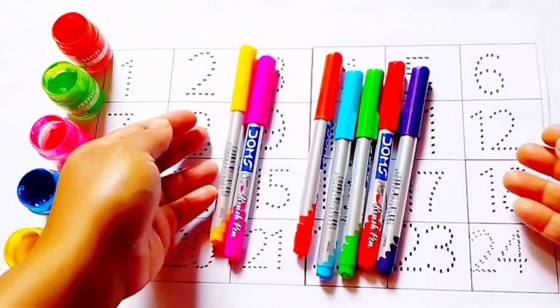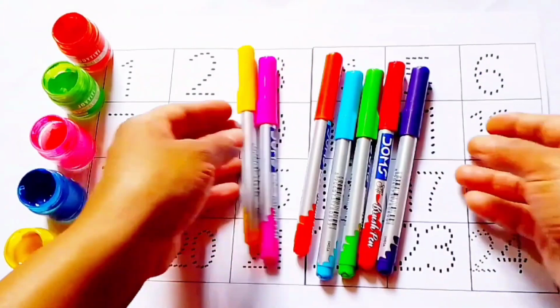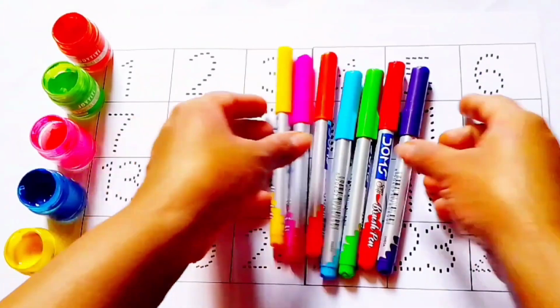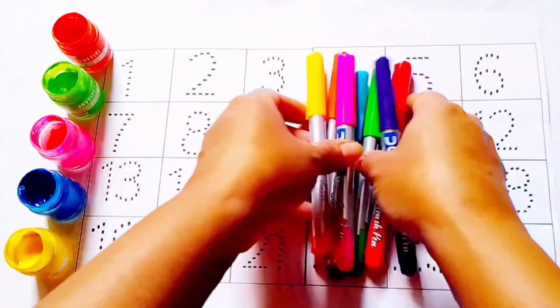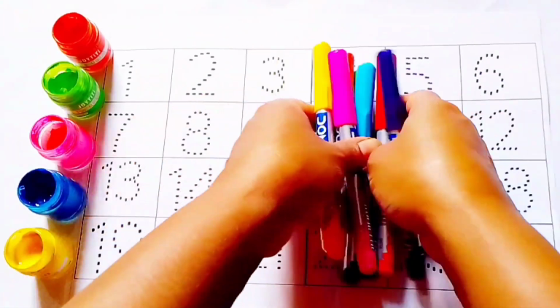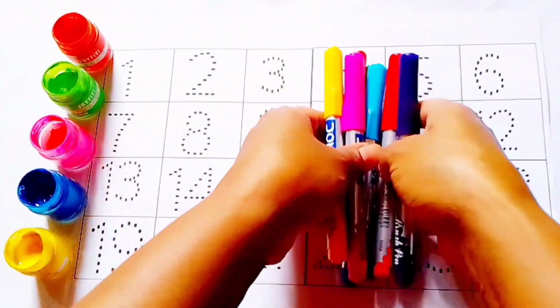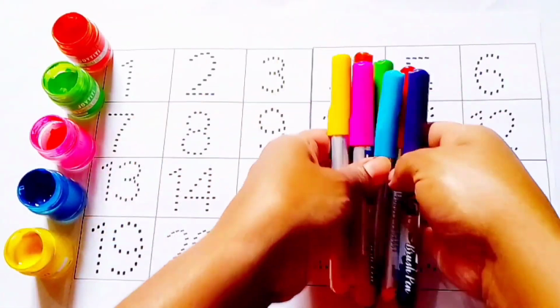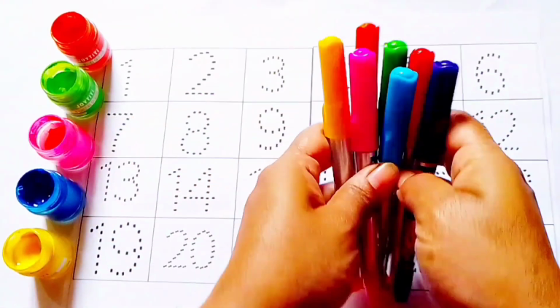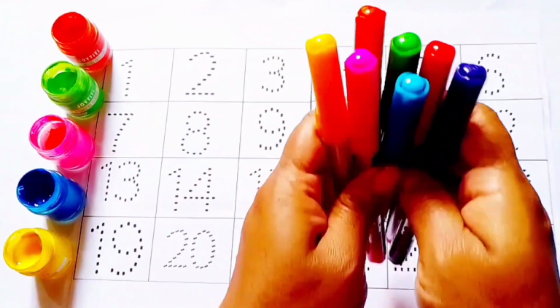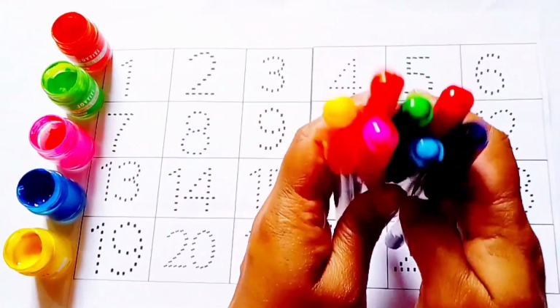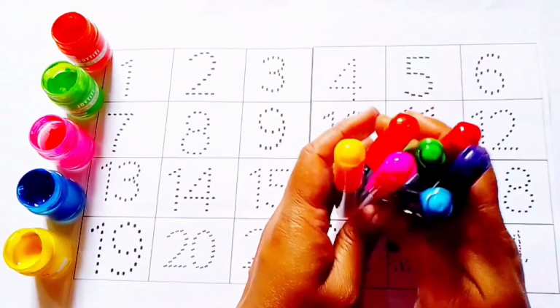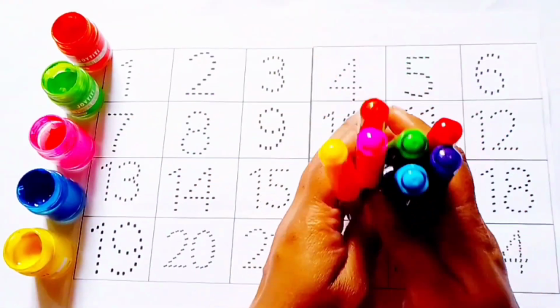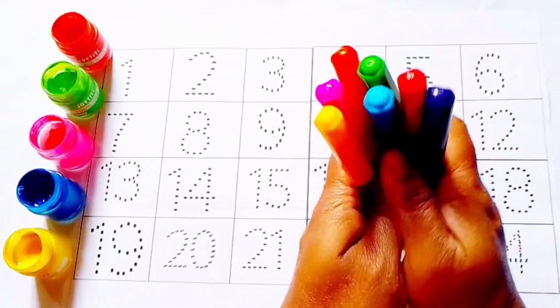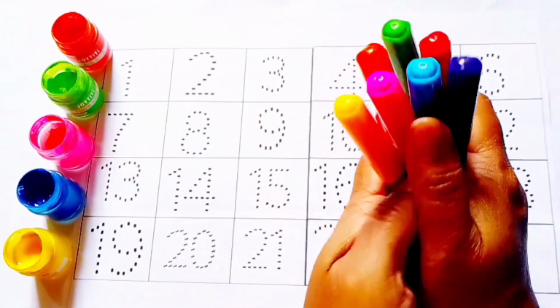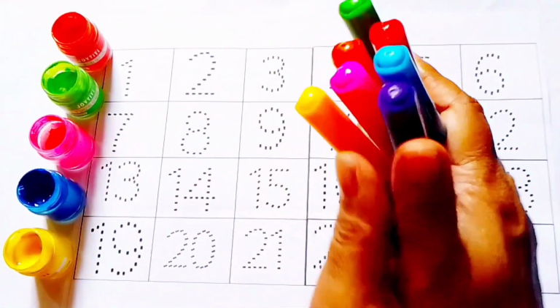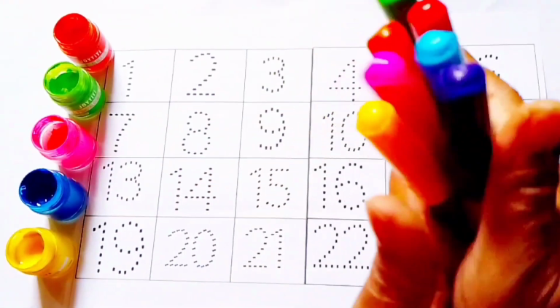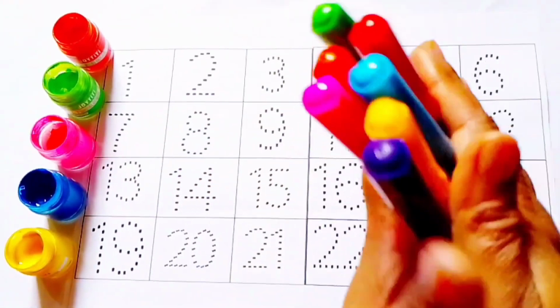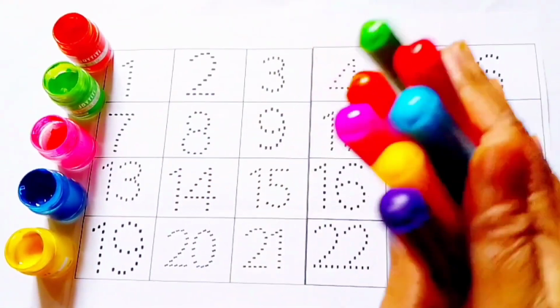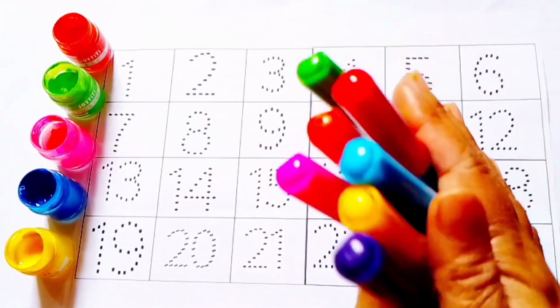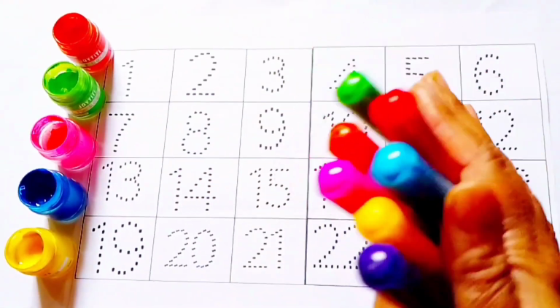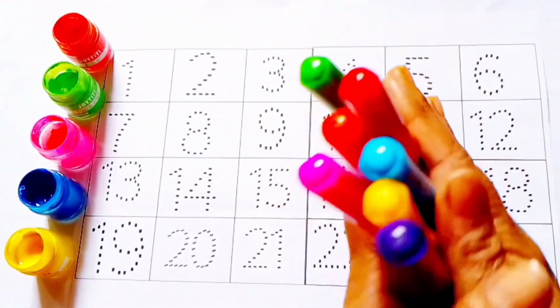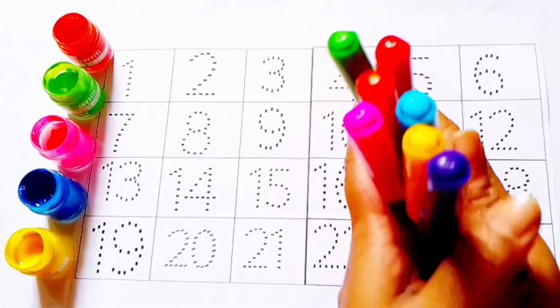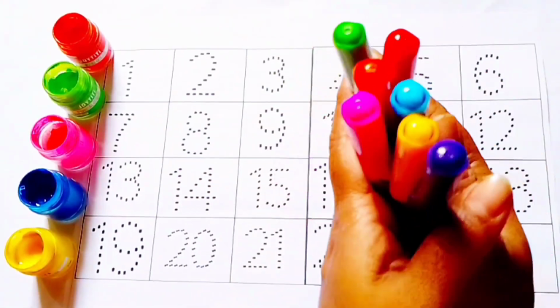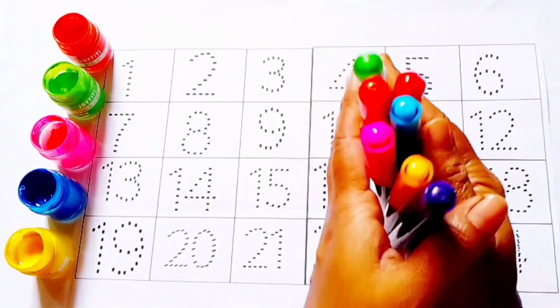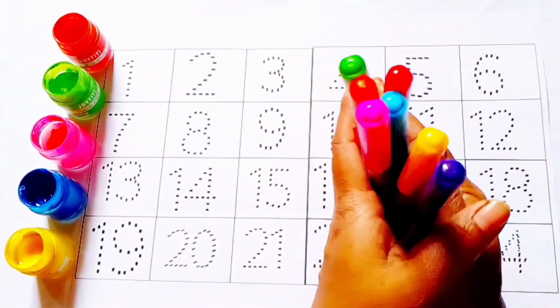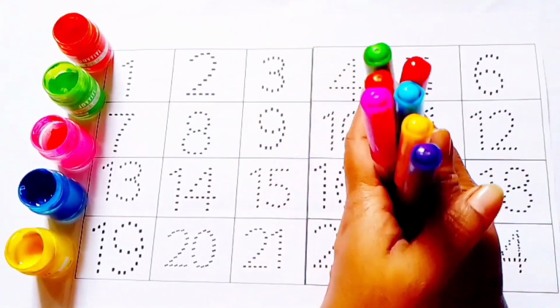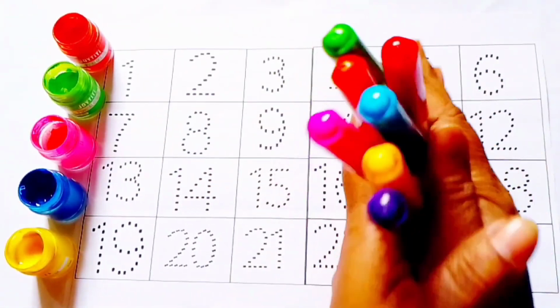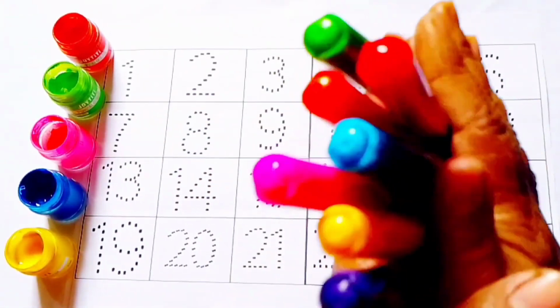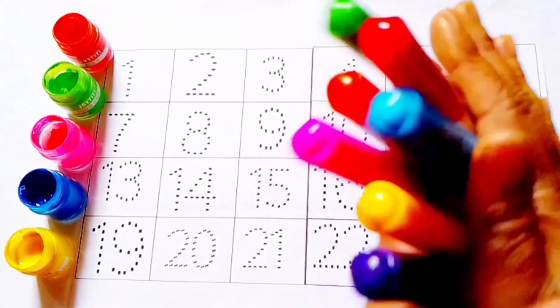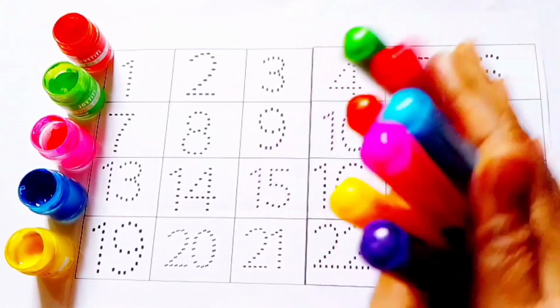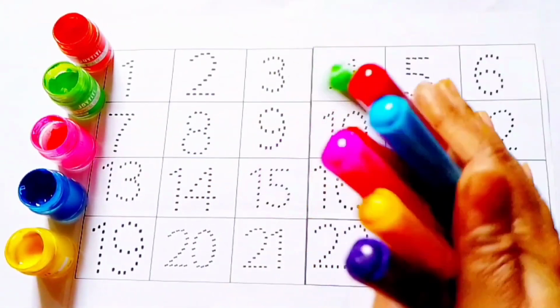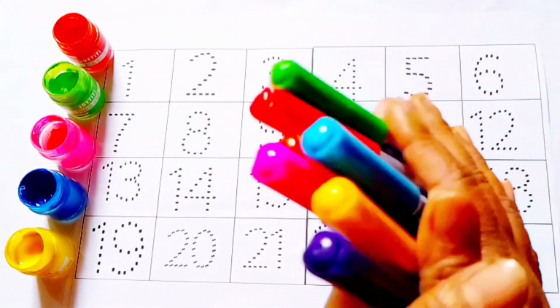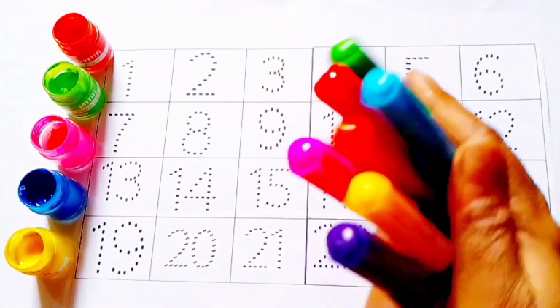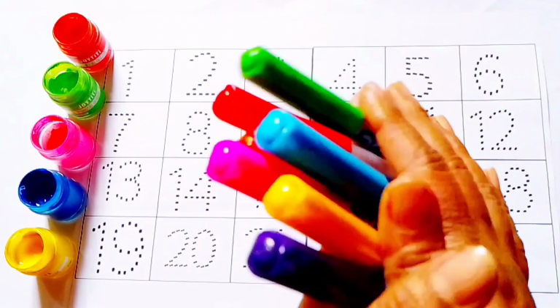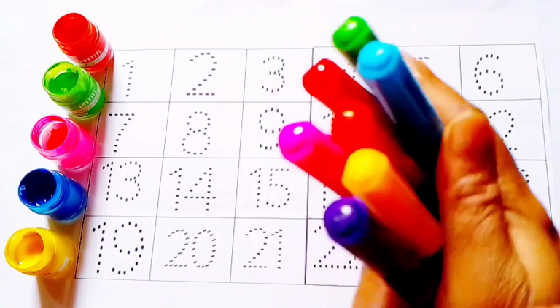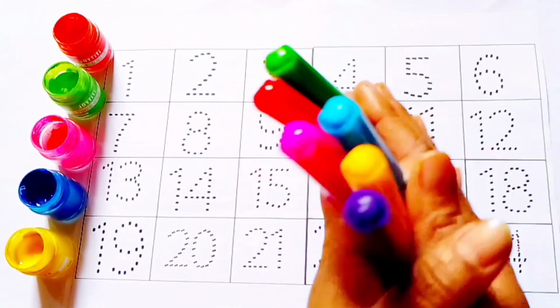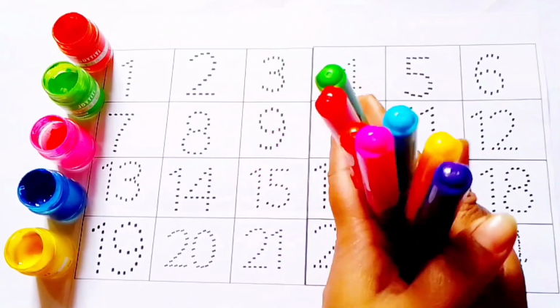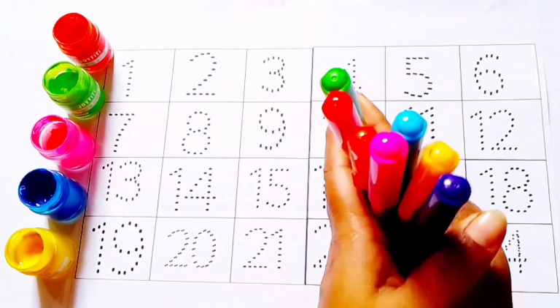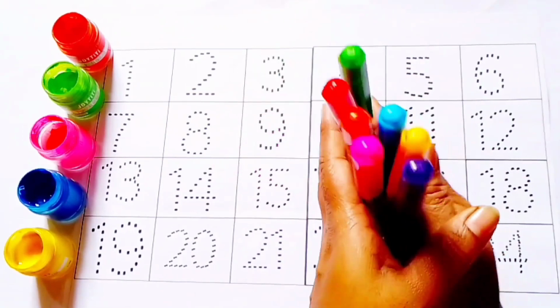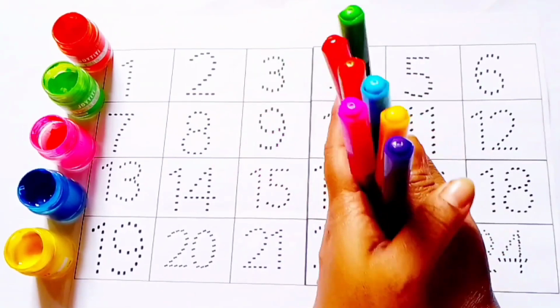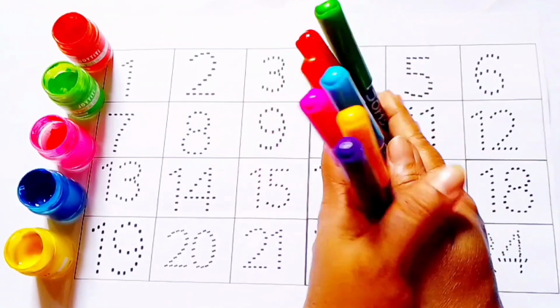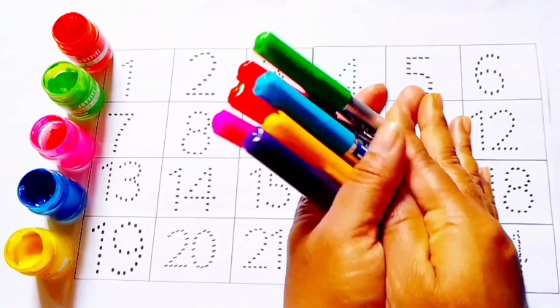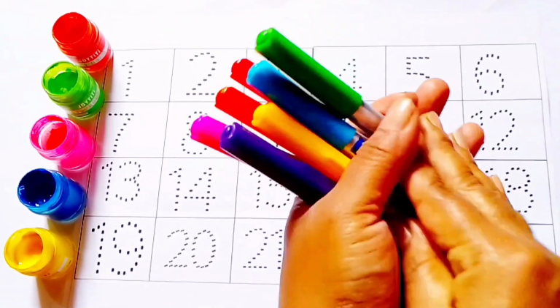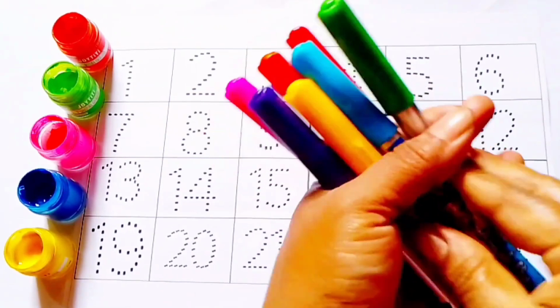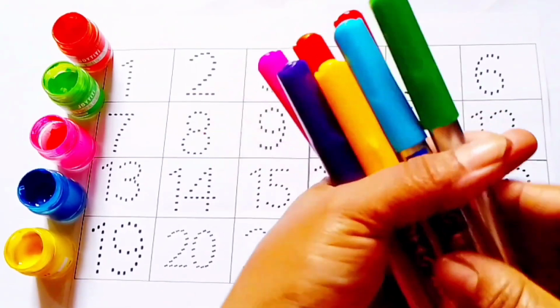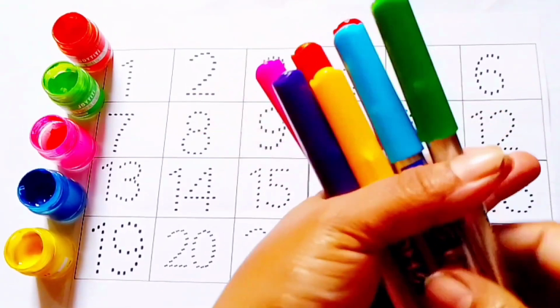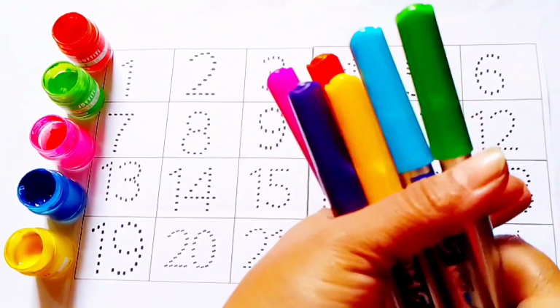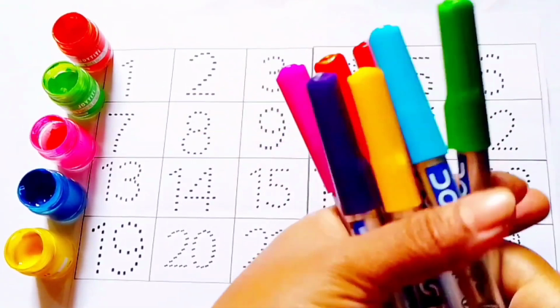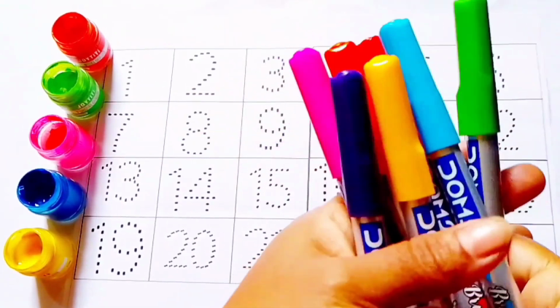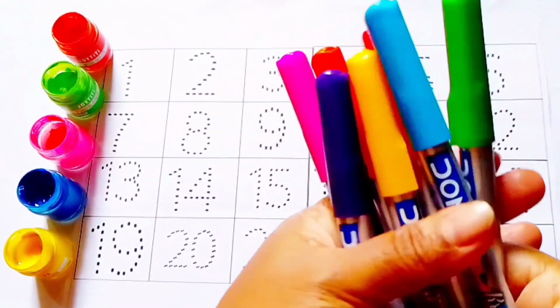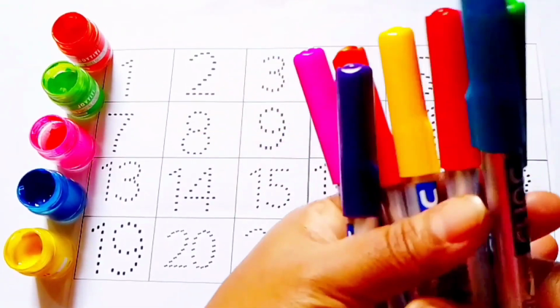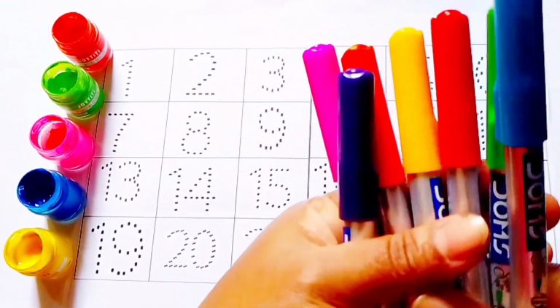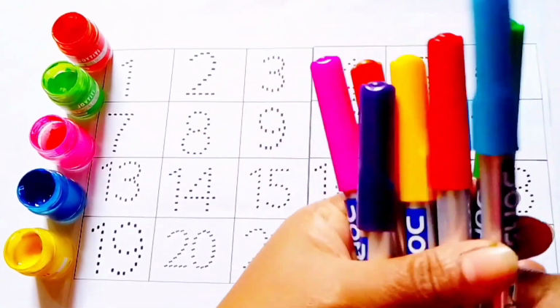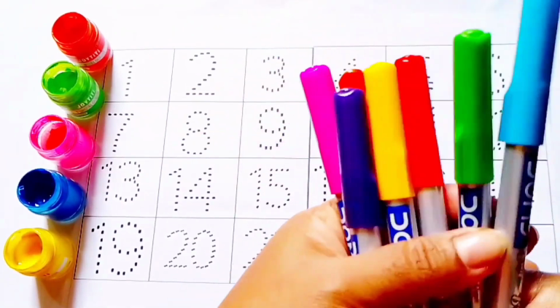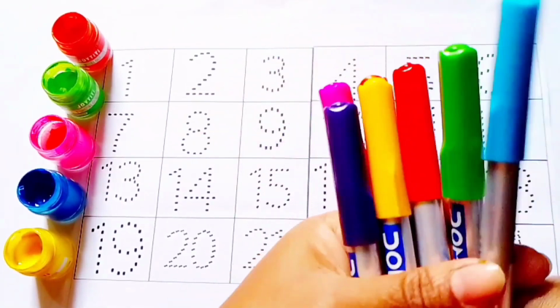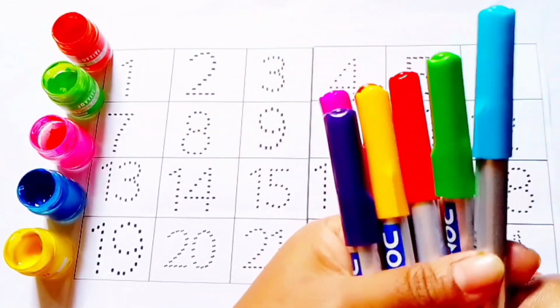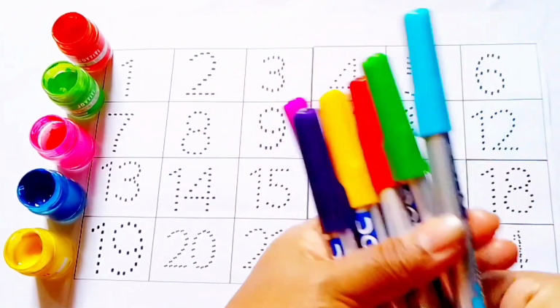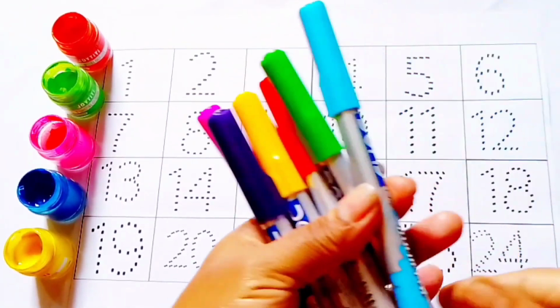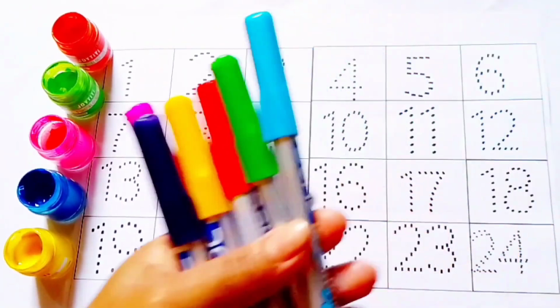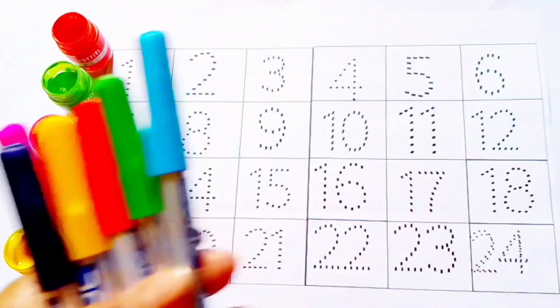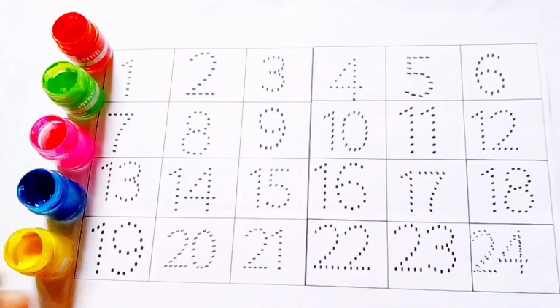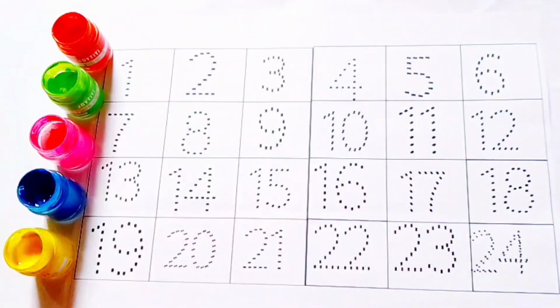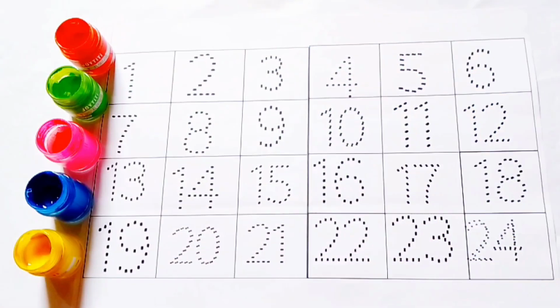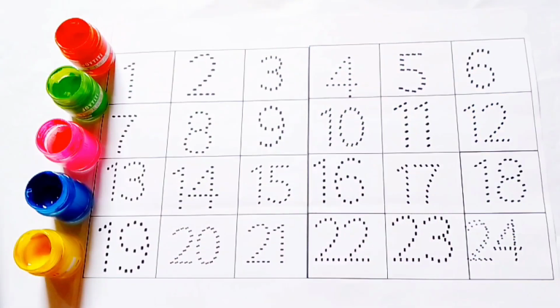Hello, welcome to BR Learning School. Aach kemri shikboard numbers, counting numbers 1 to 24.